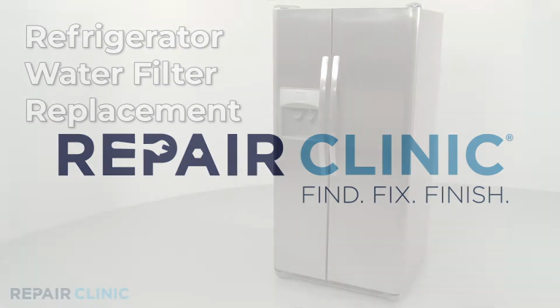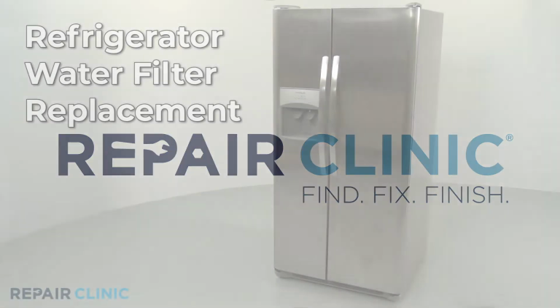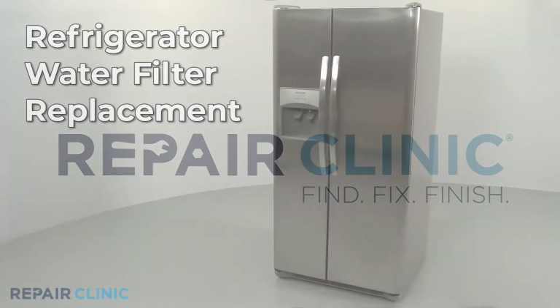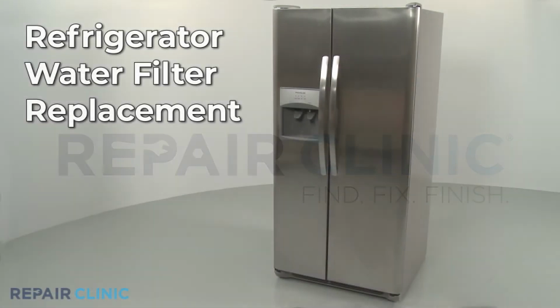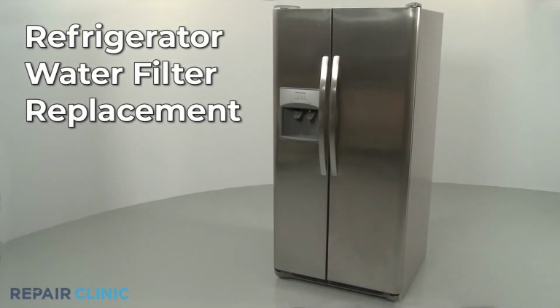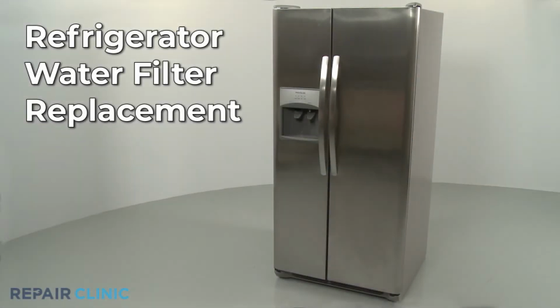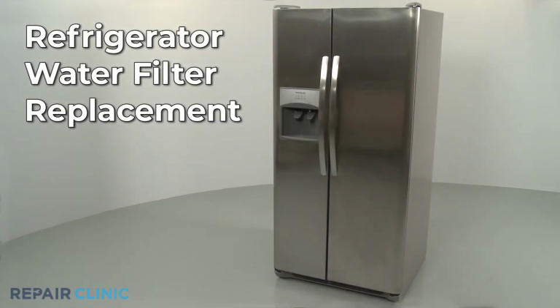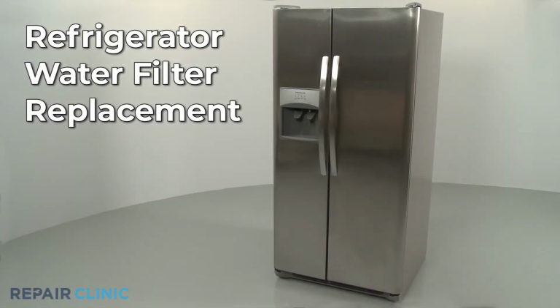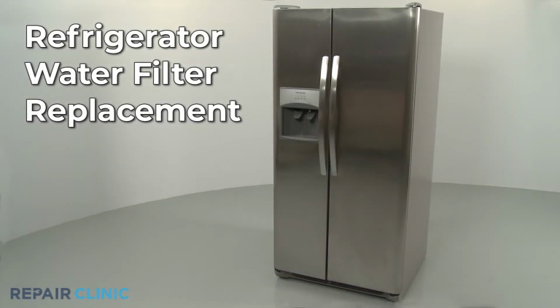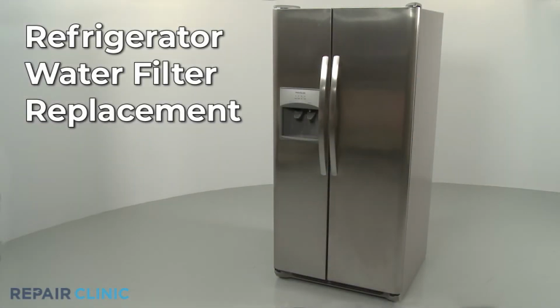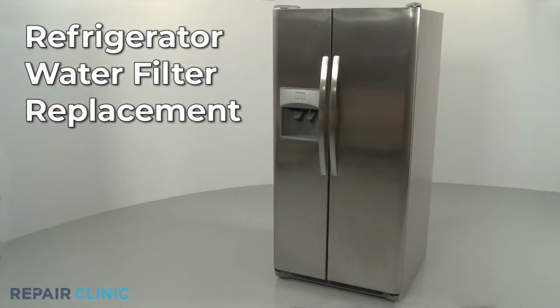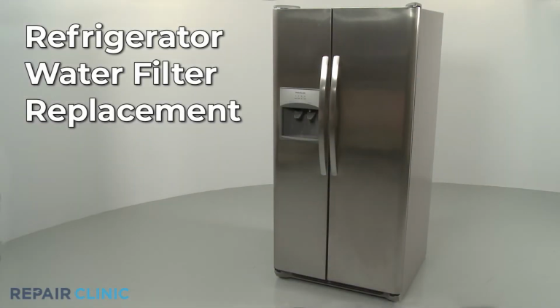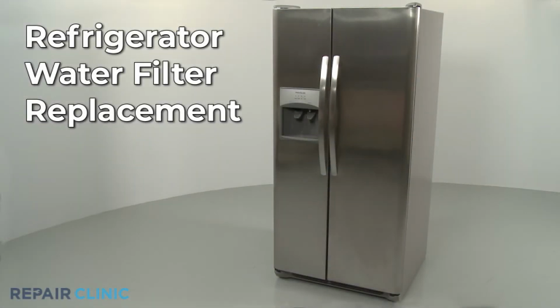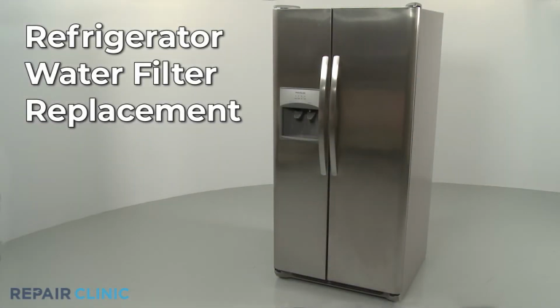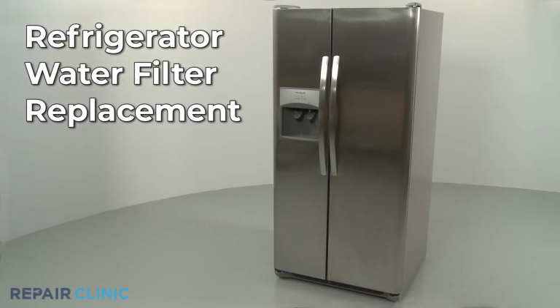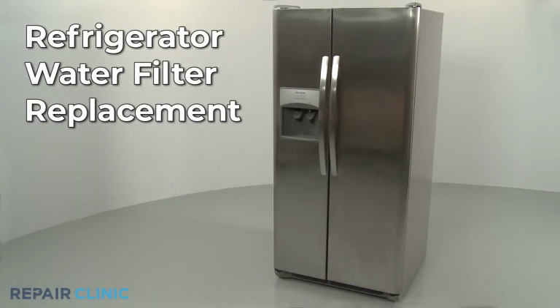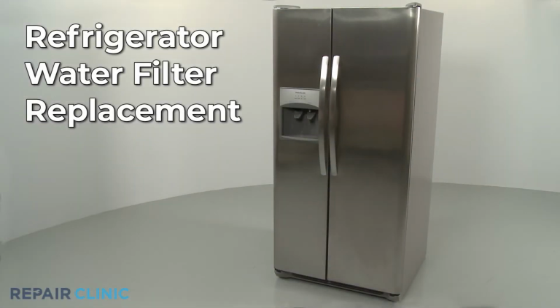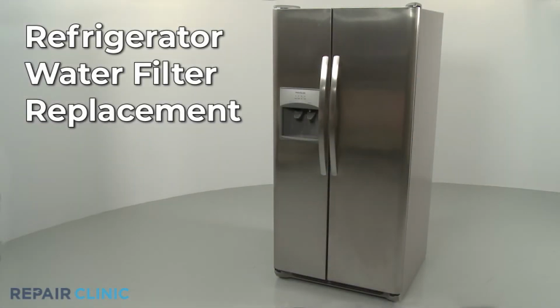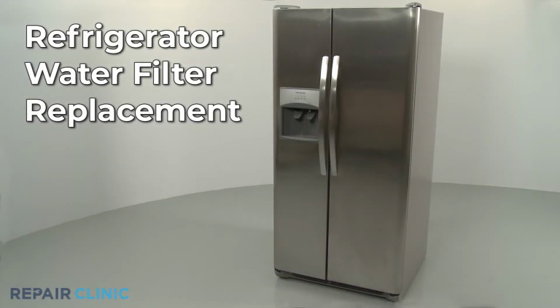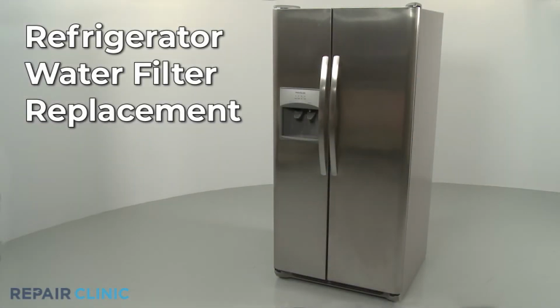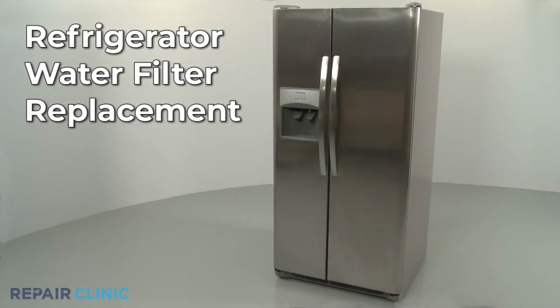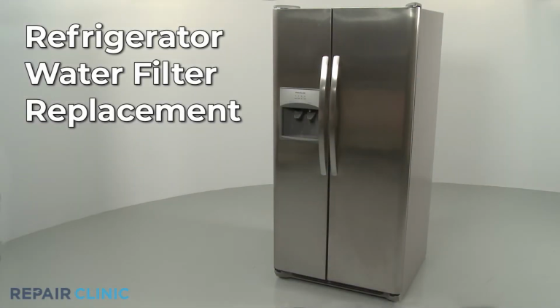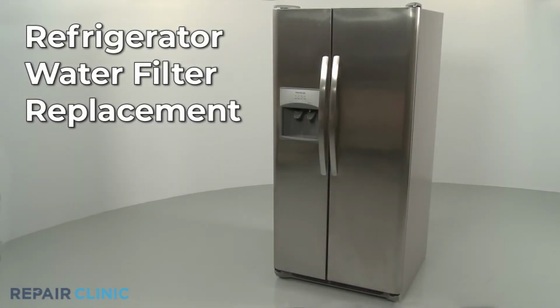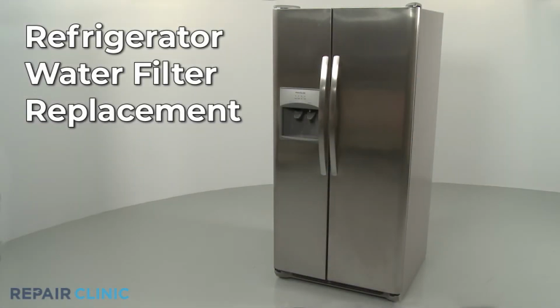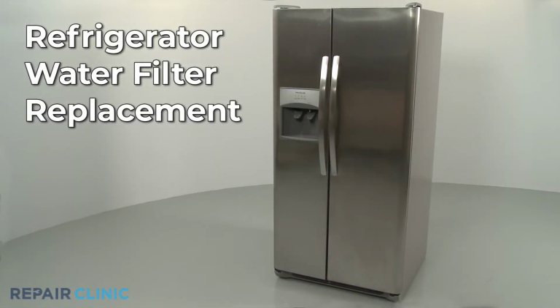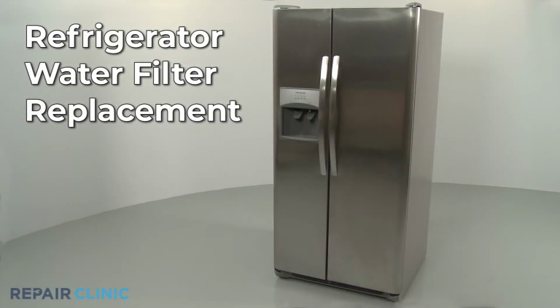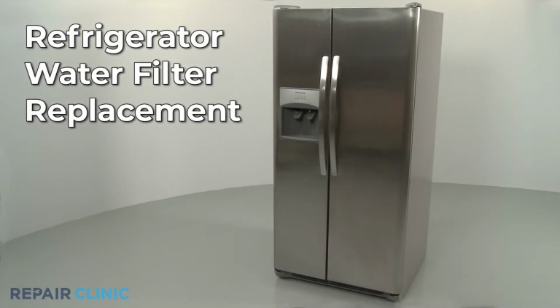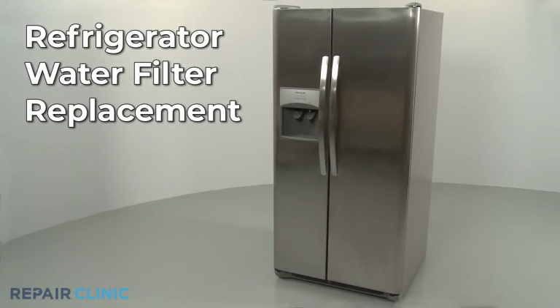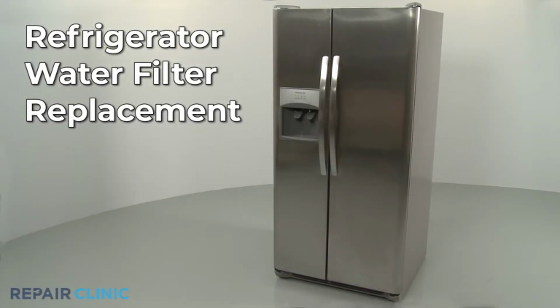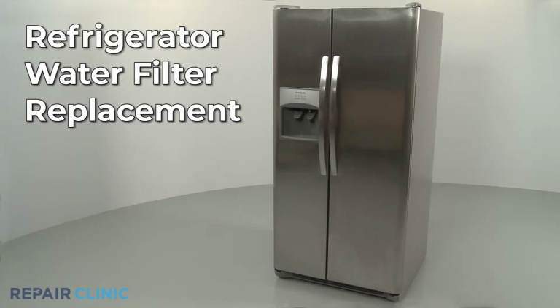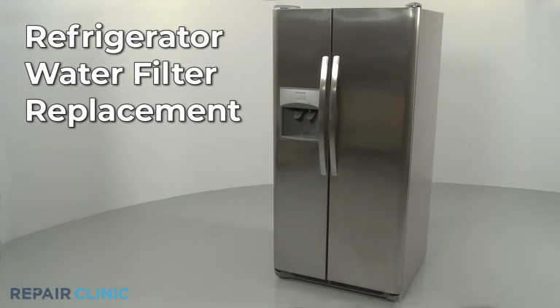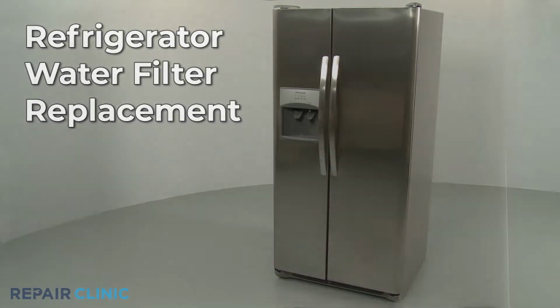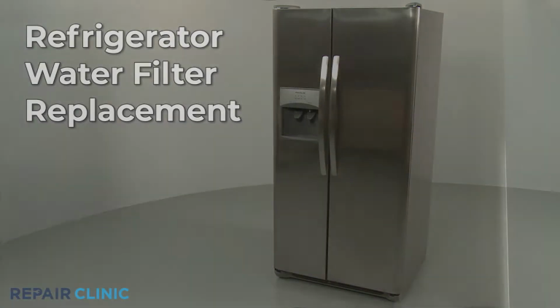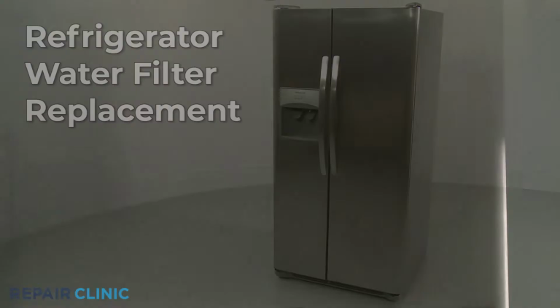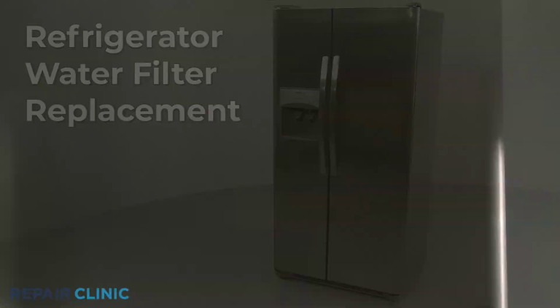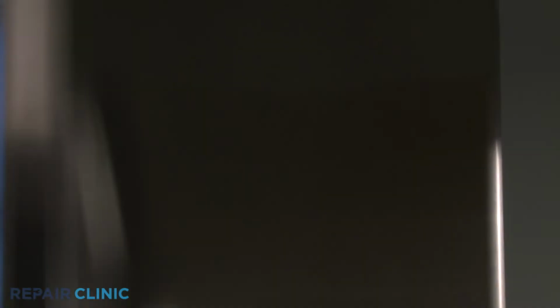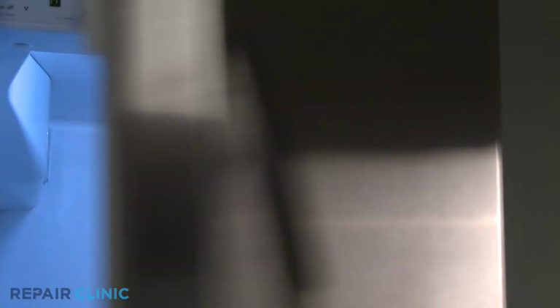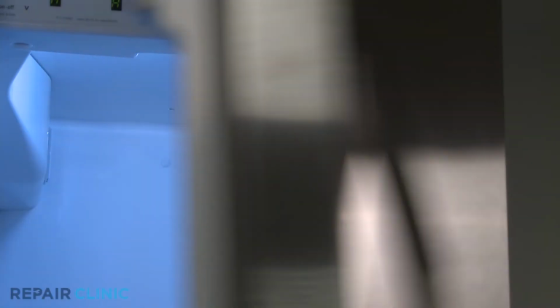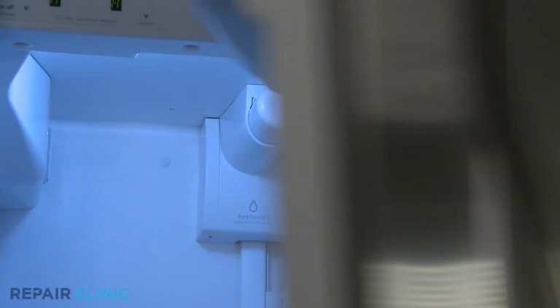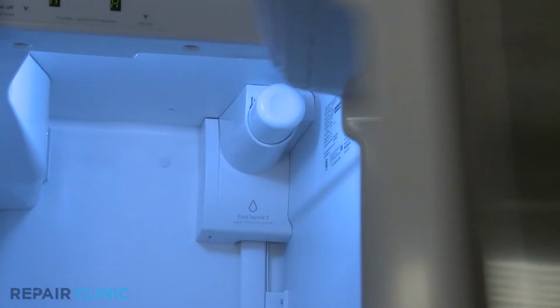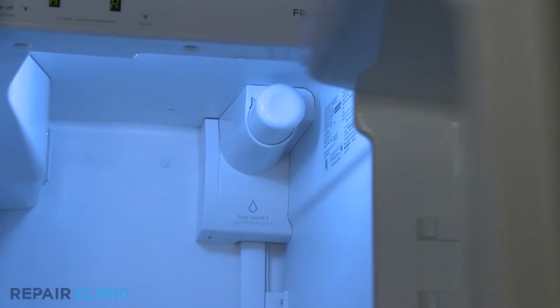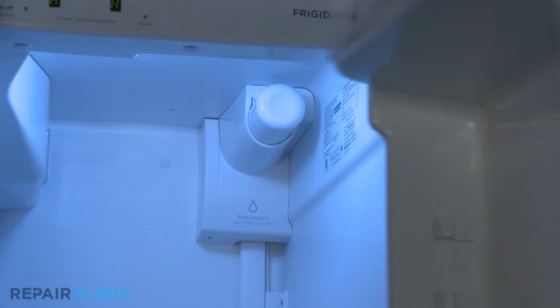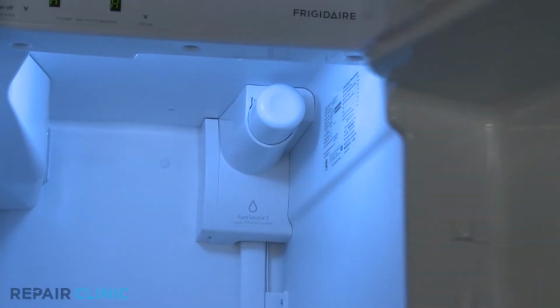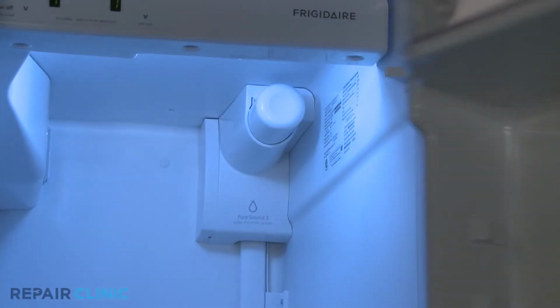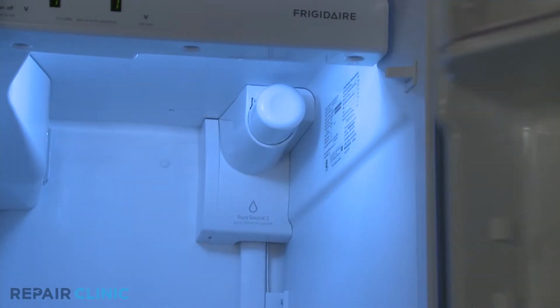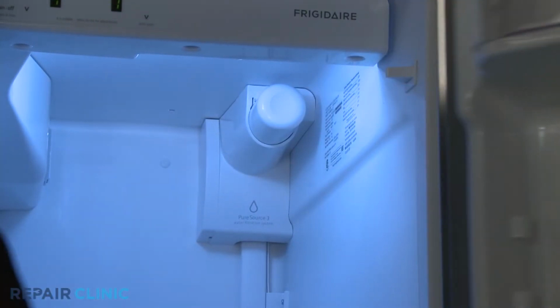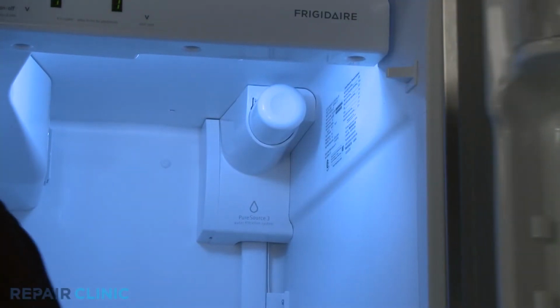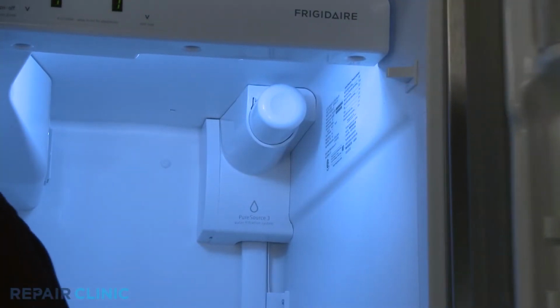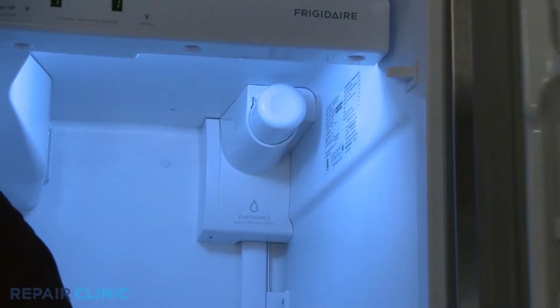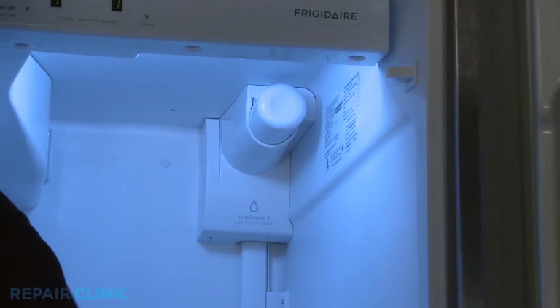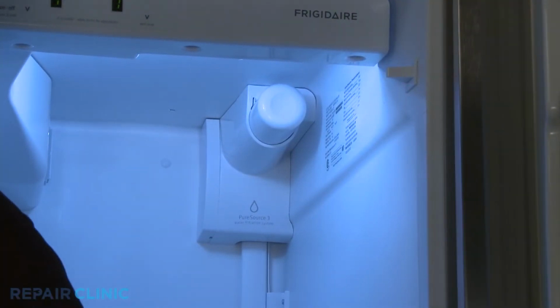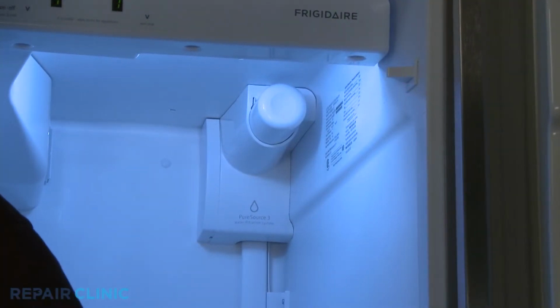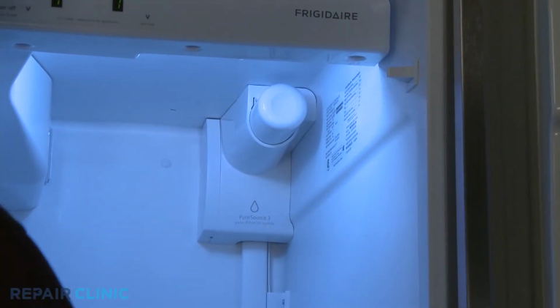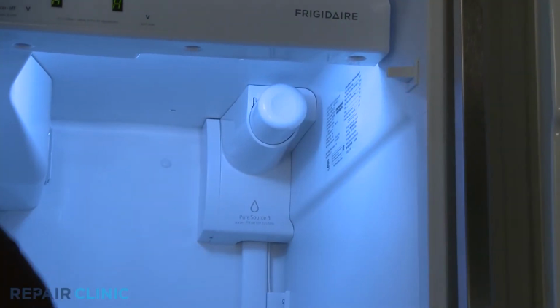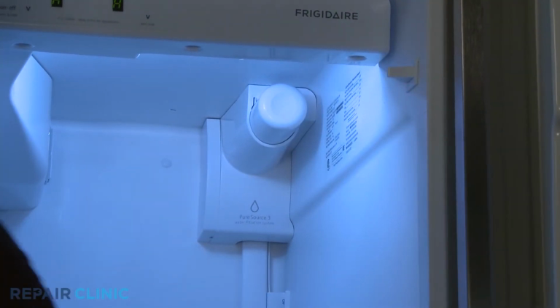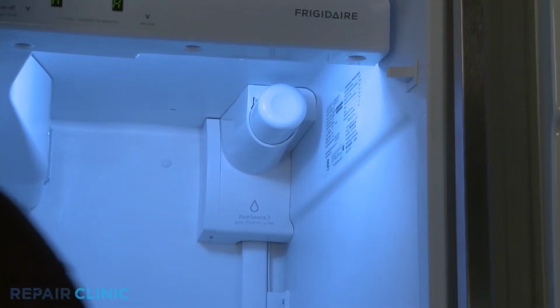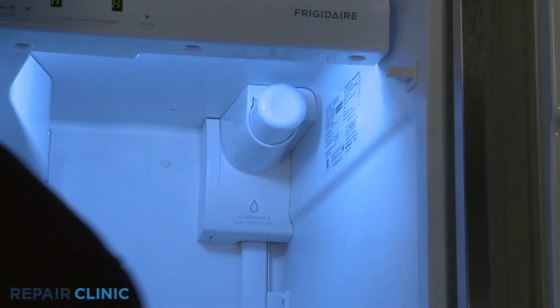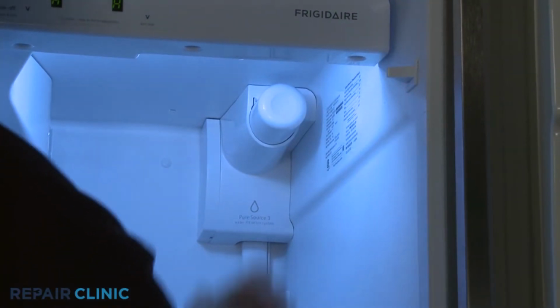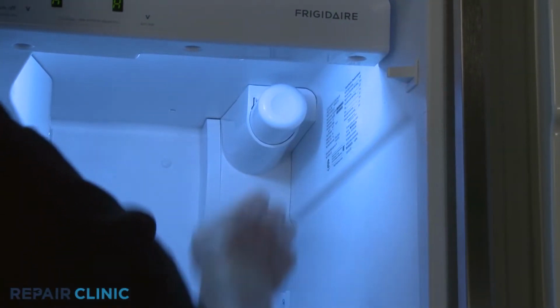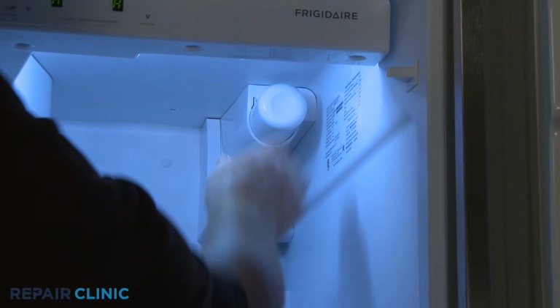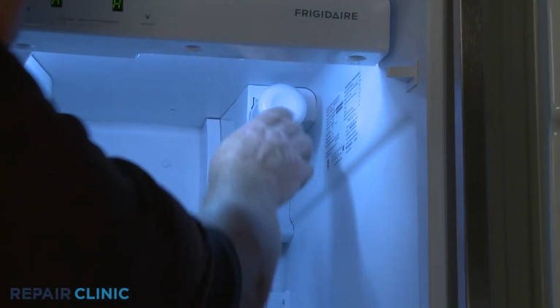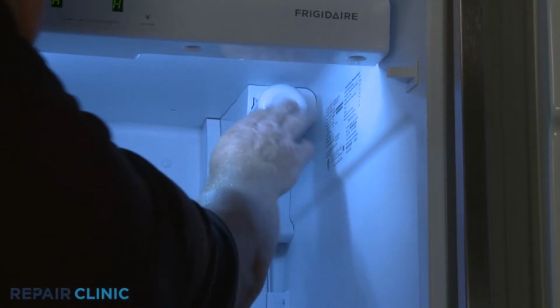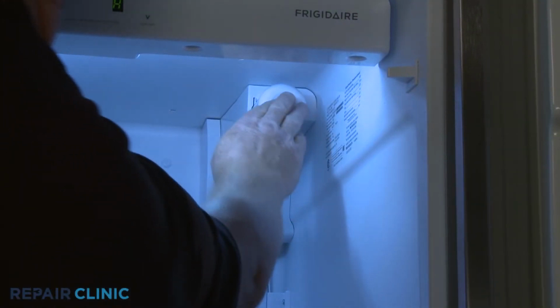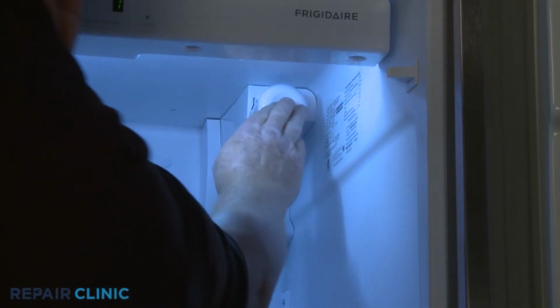To replace the water filter in your refrigerator, first press the old filter in firmly to uninstall.